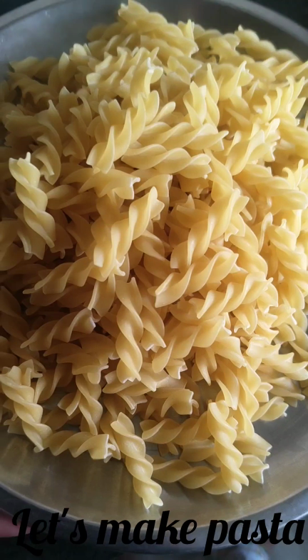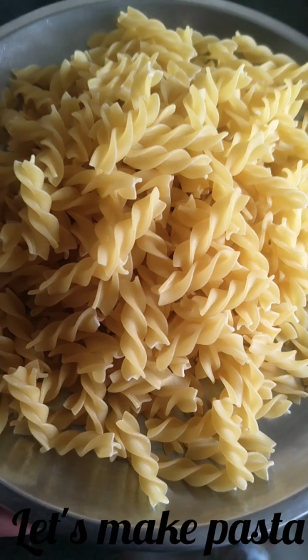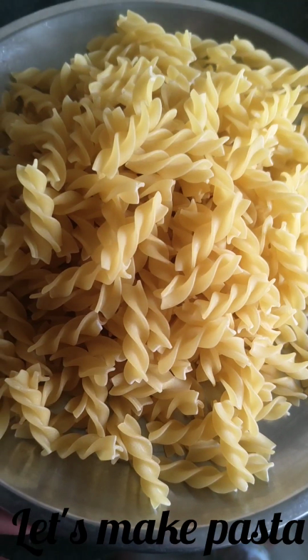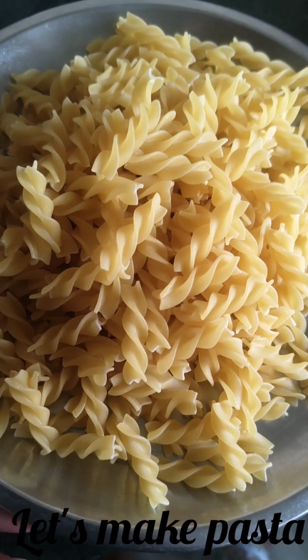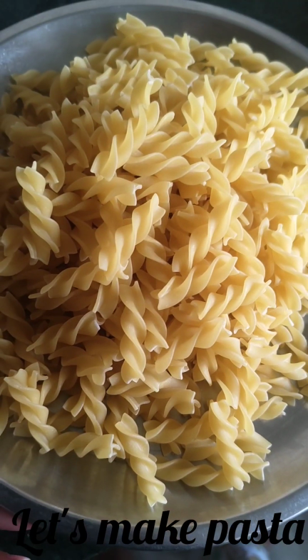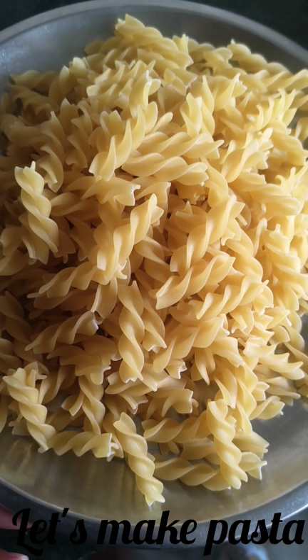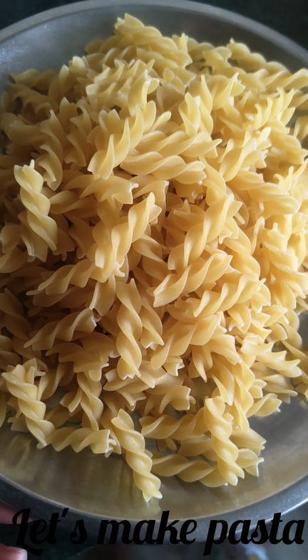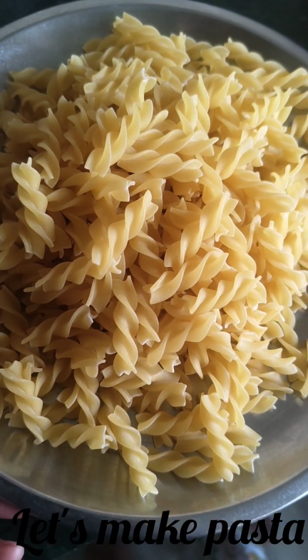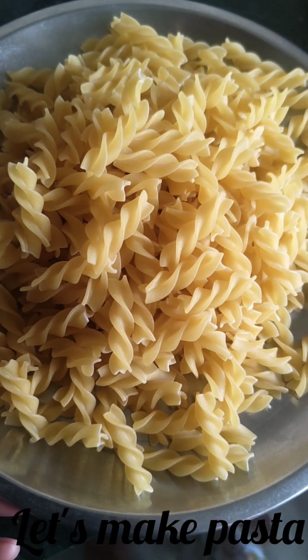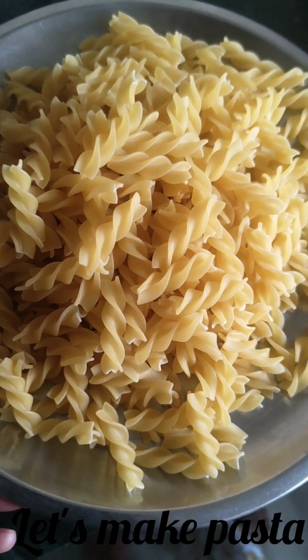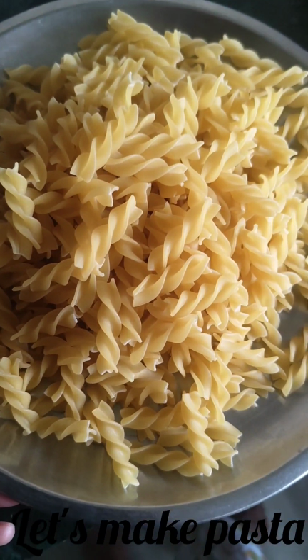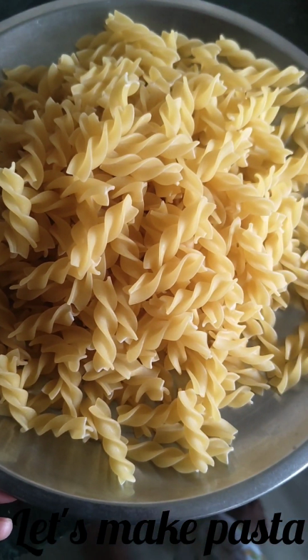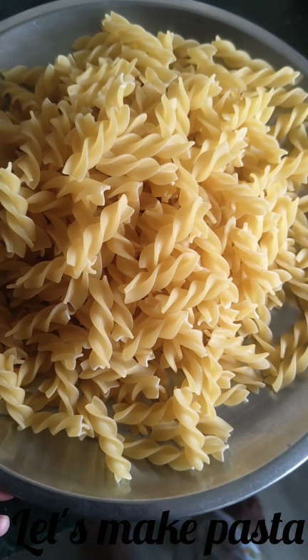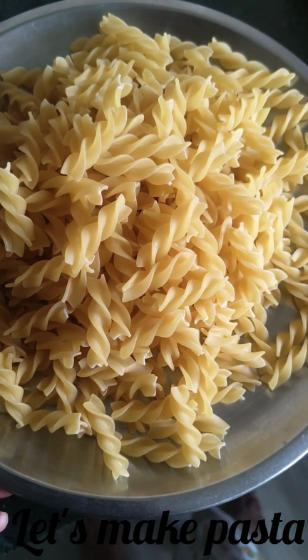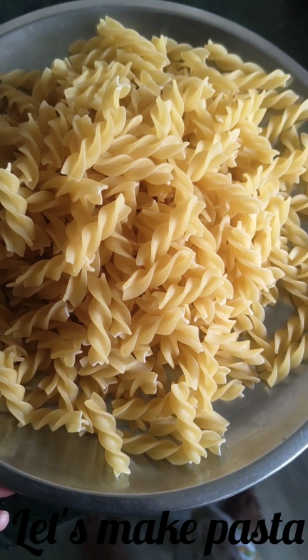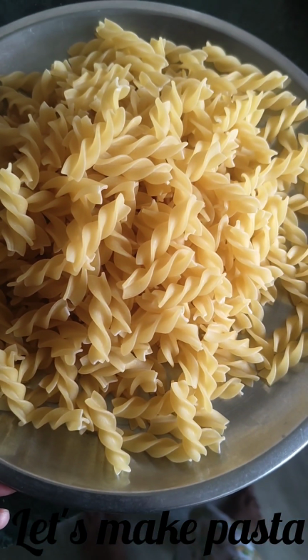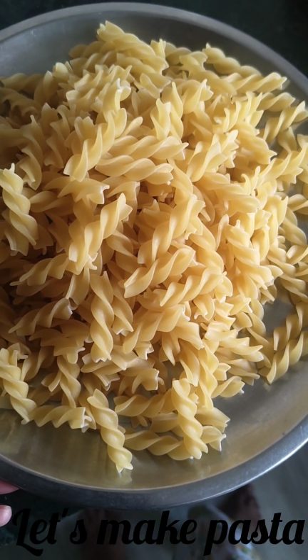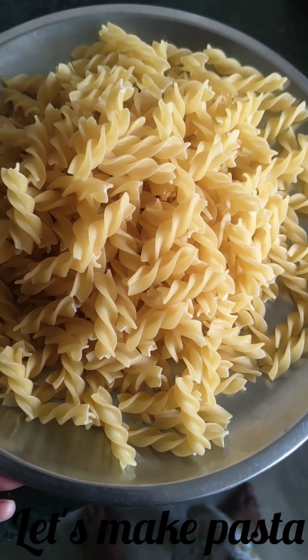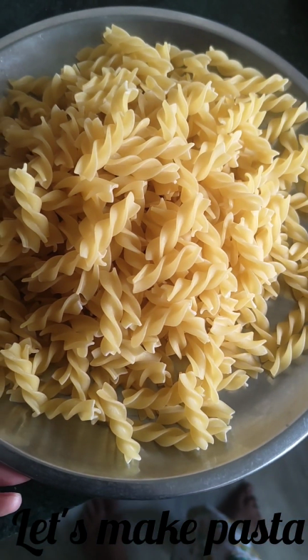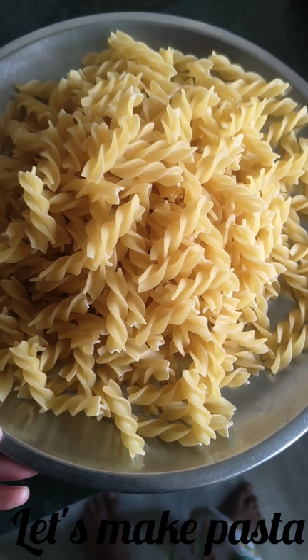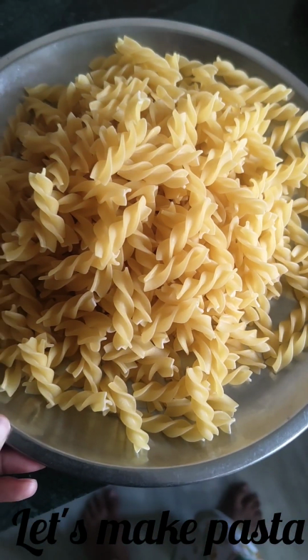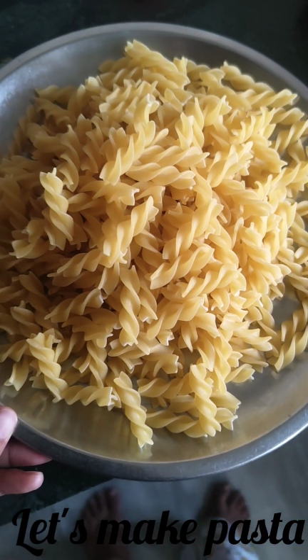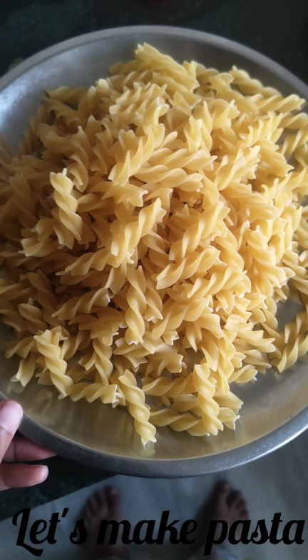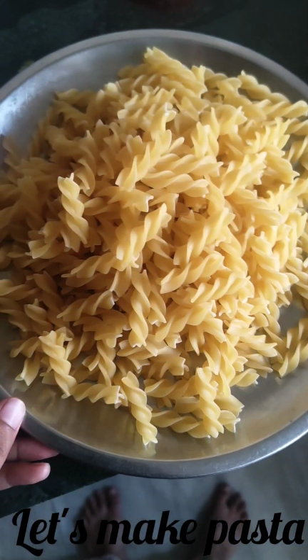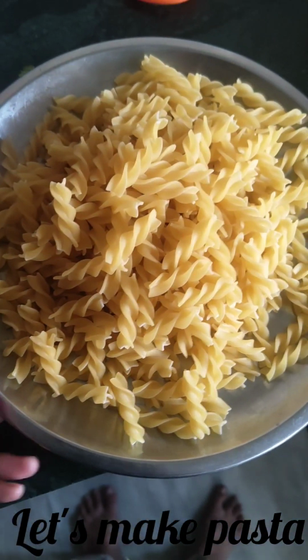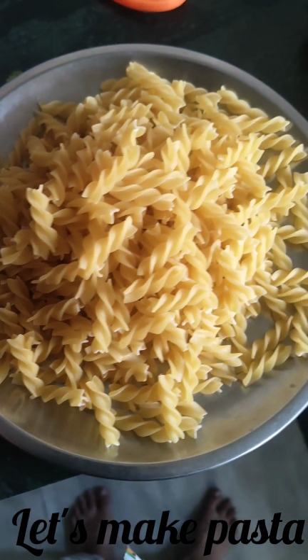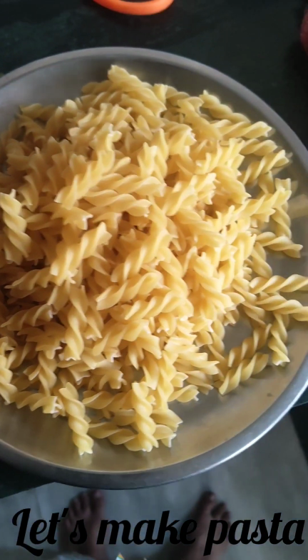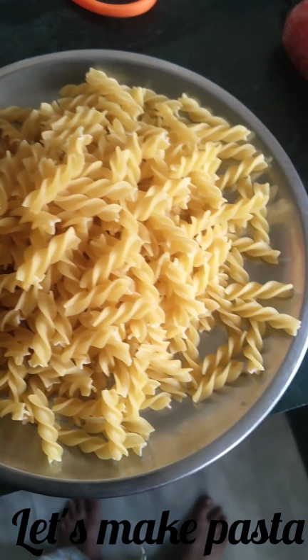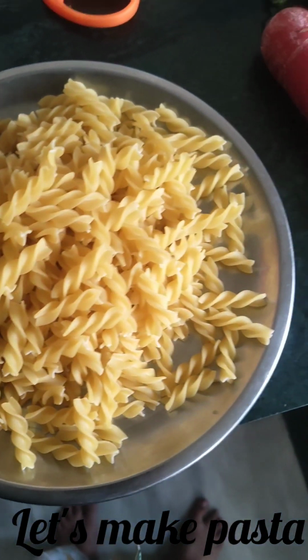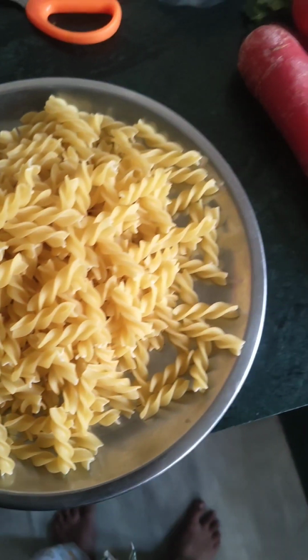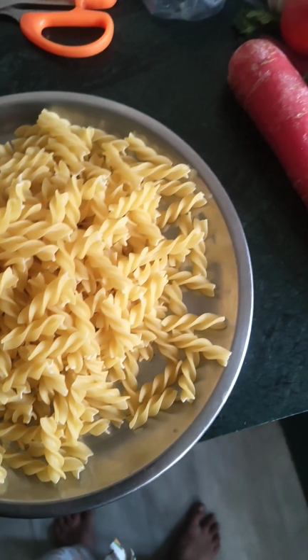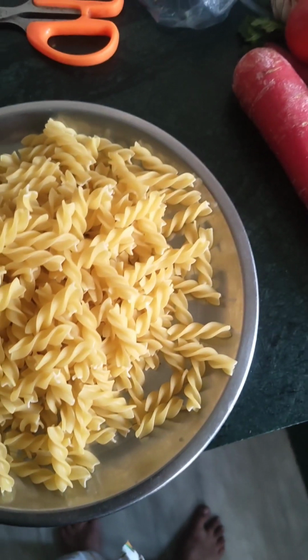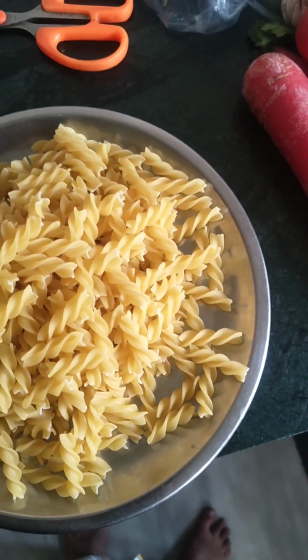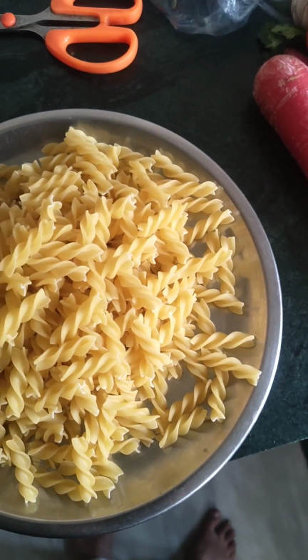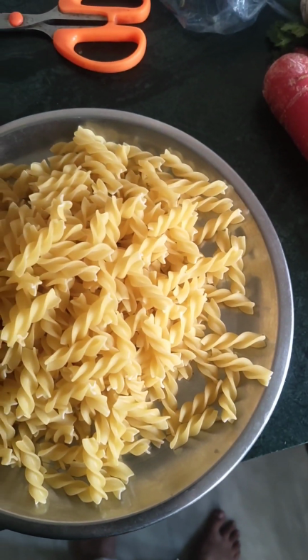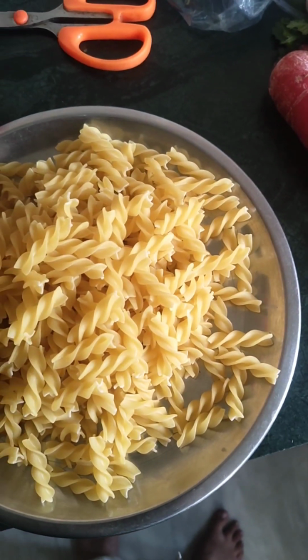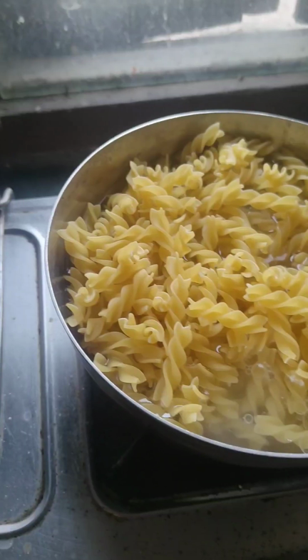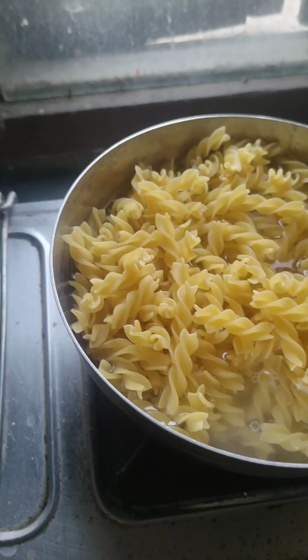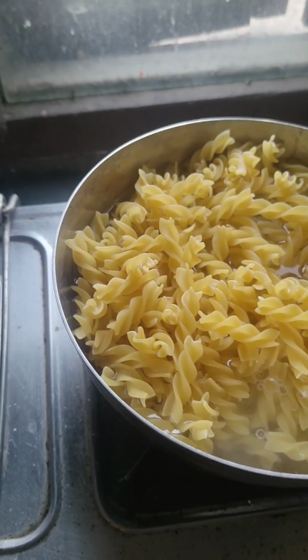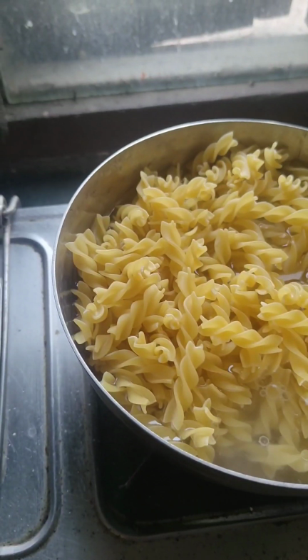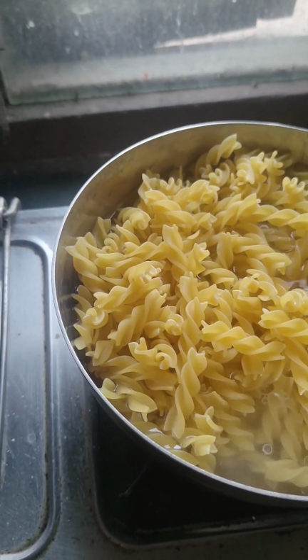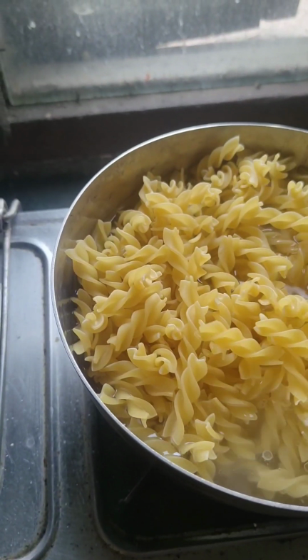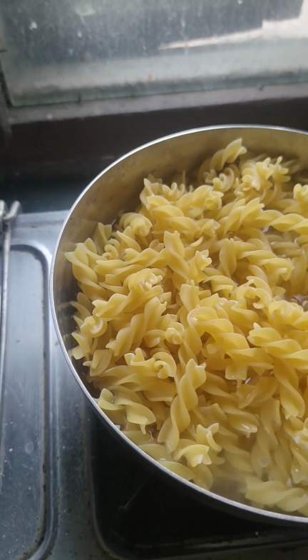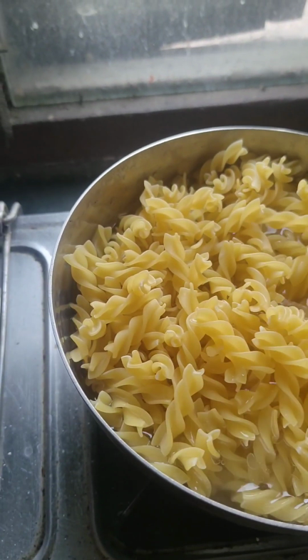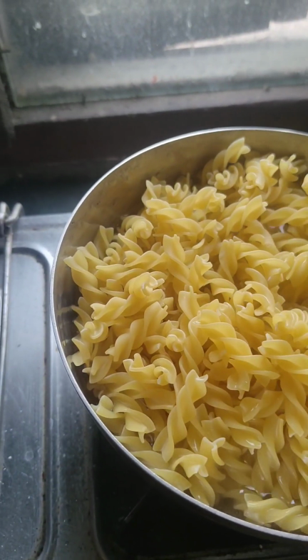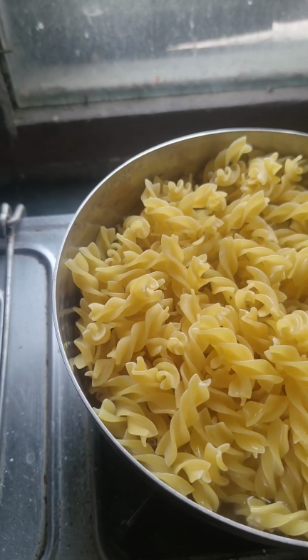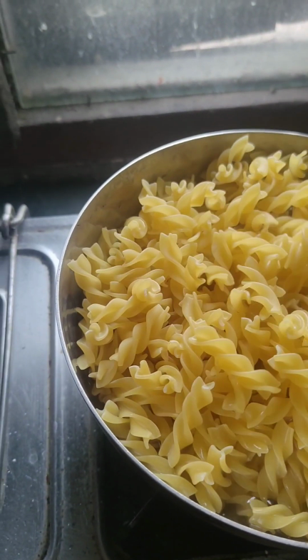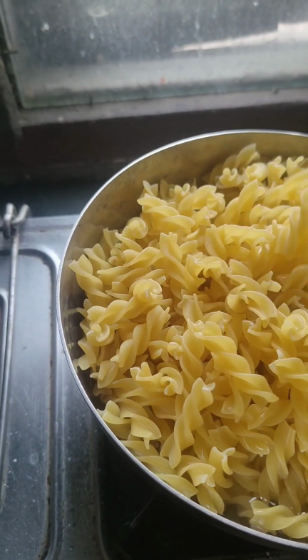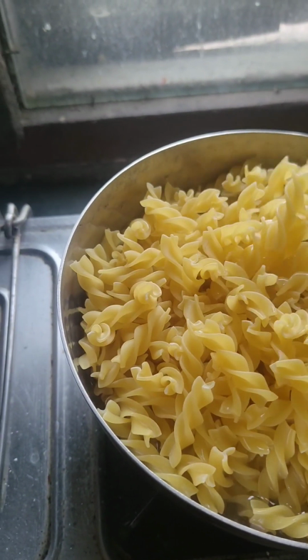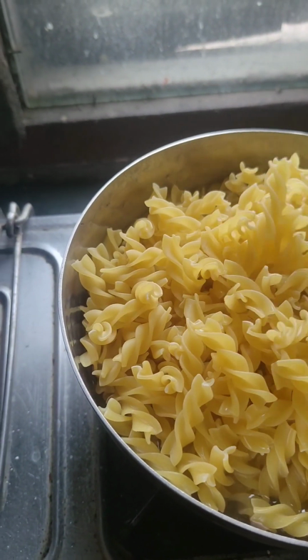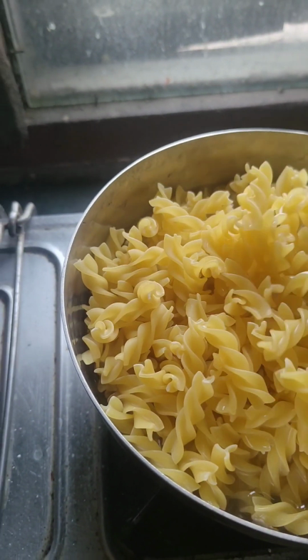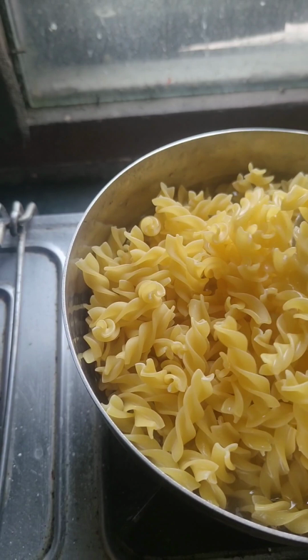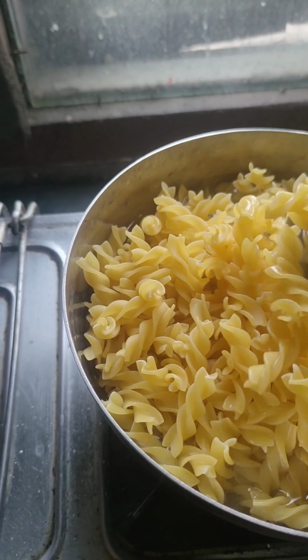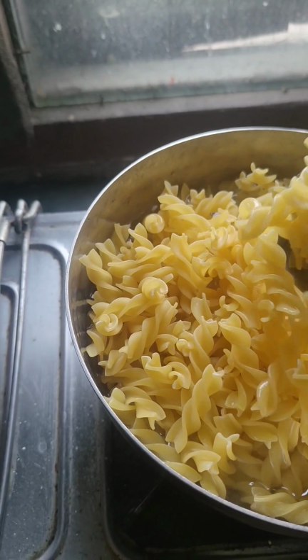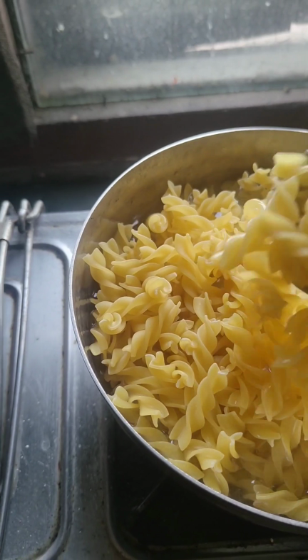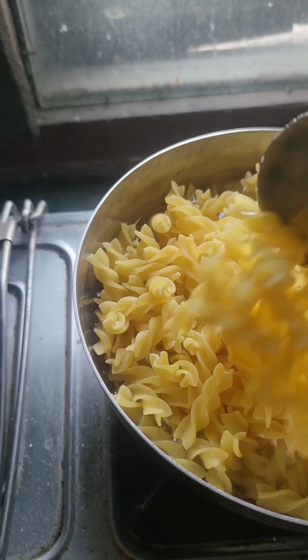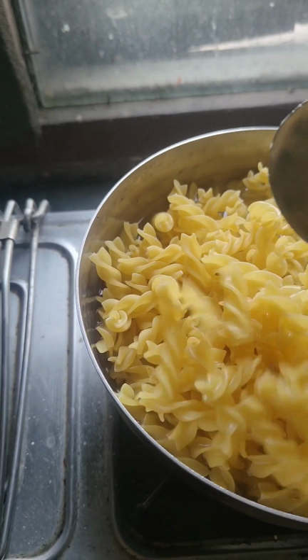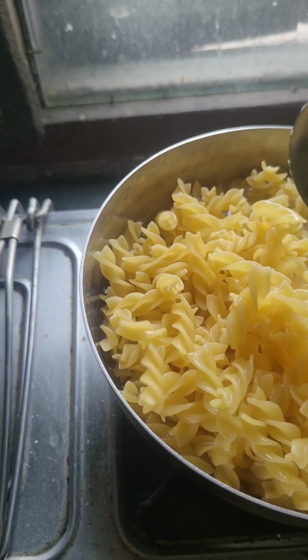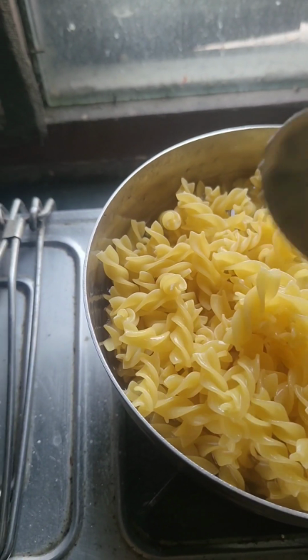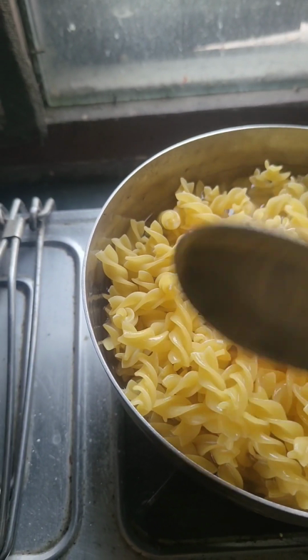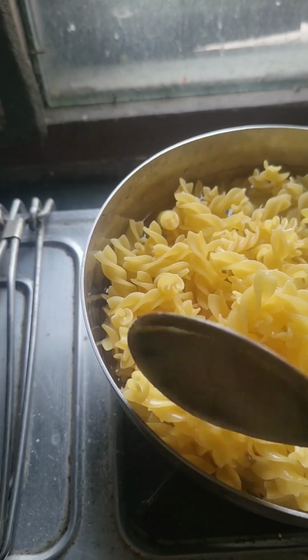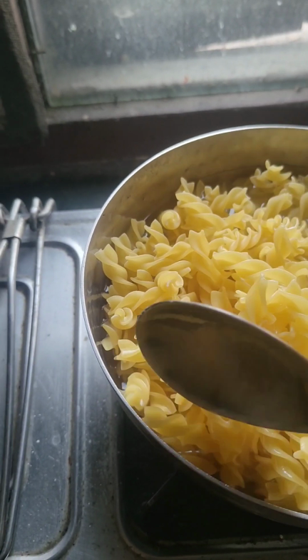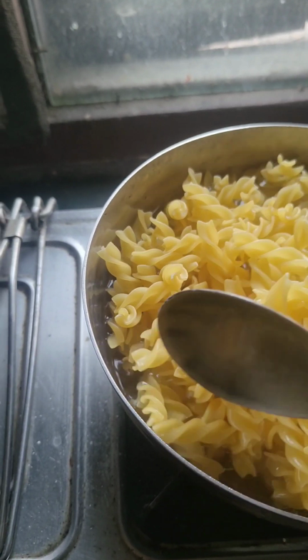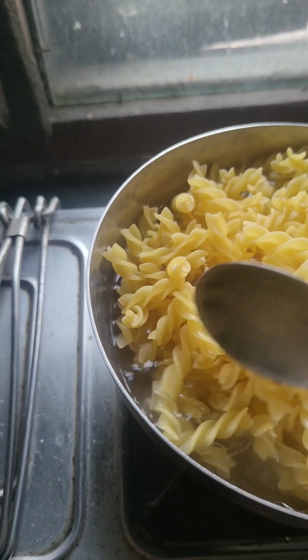Guys, I think this much pasta is enough to boil it for 10 minutes.